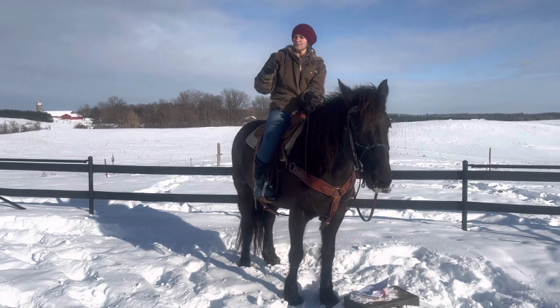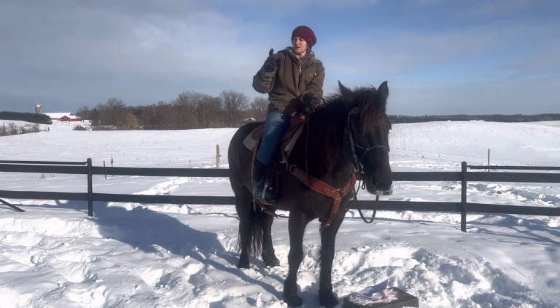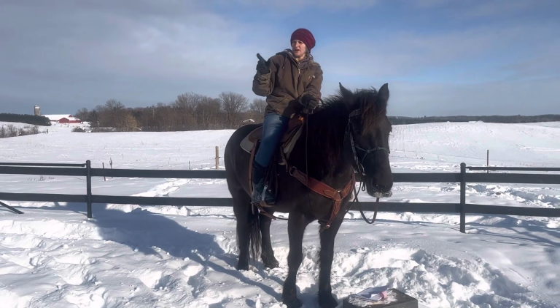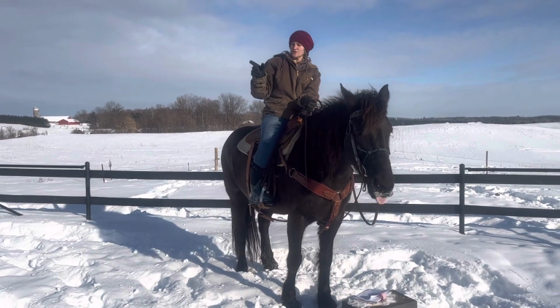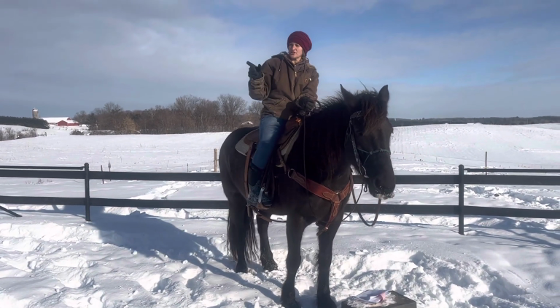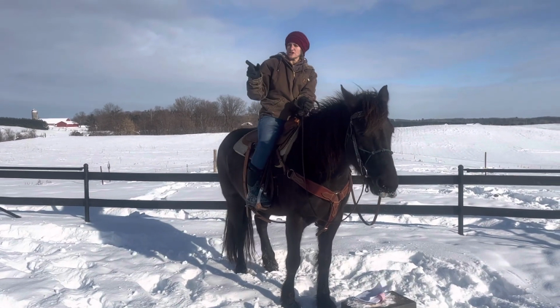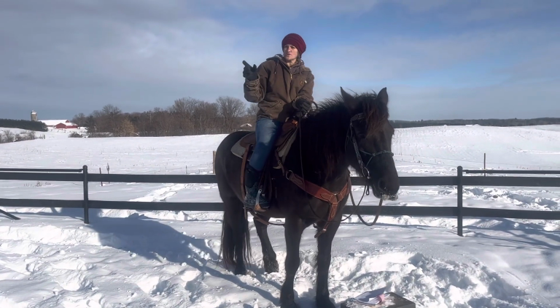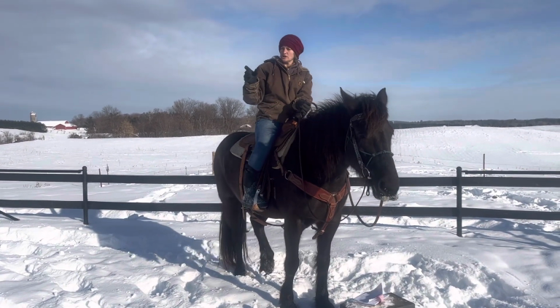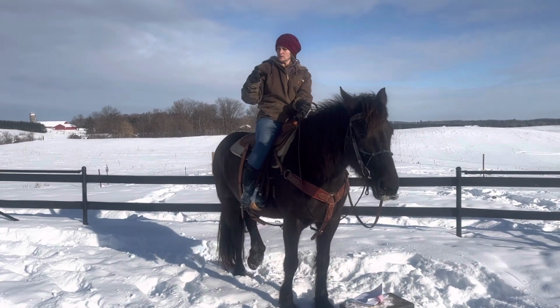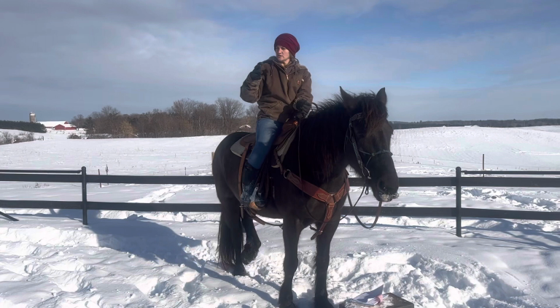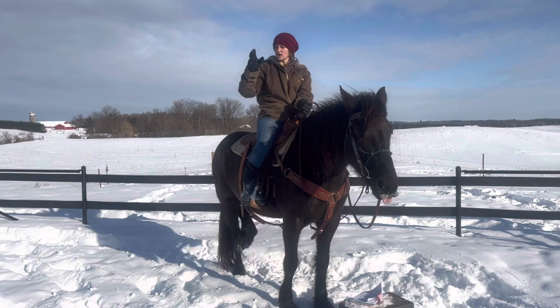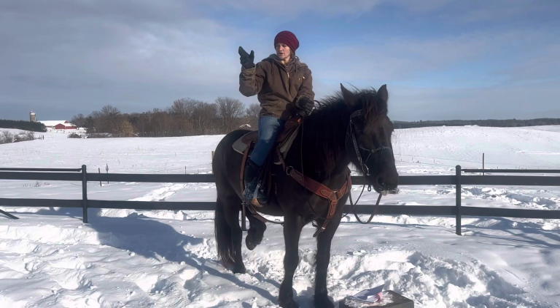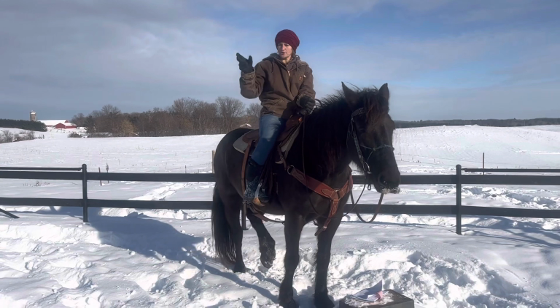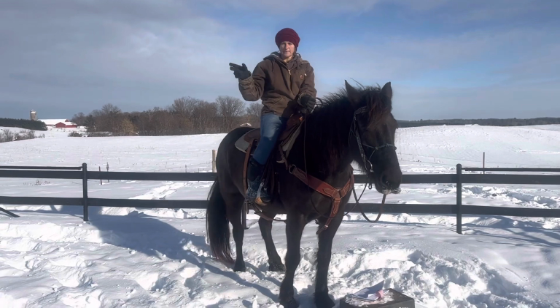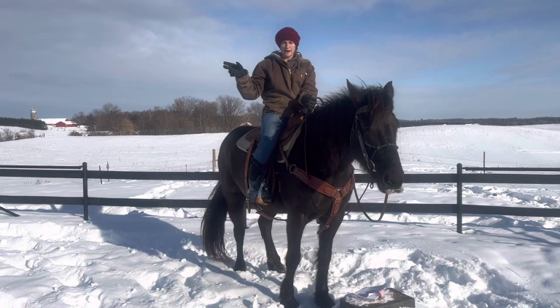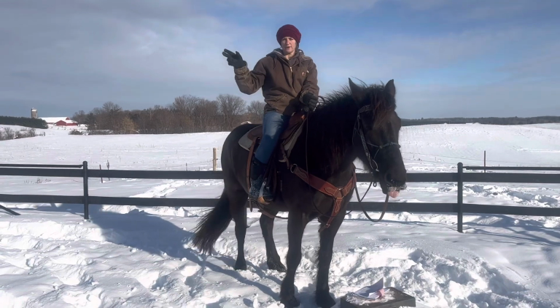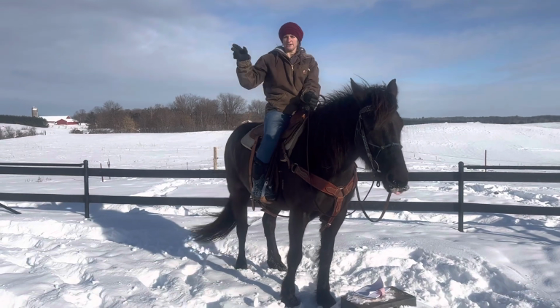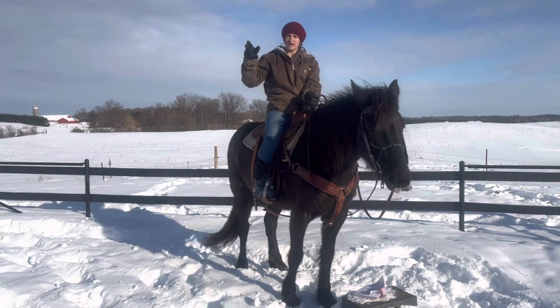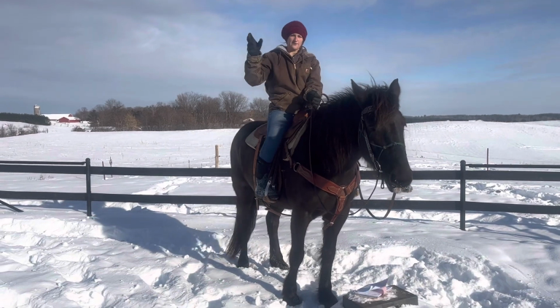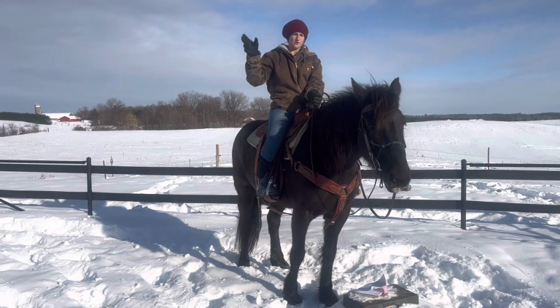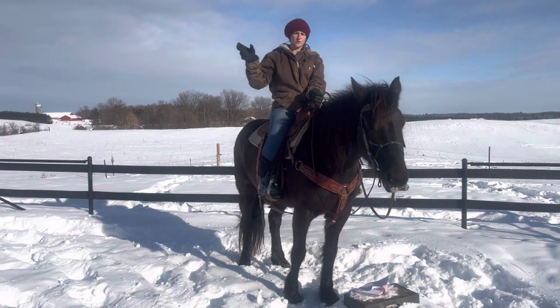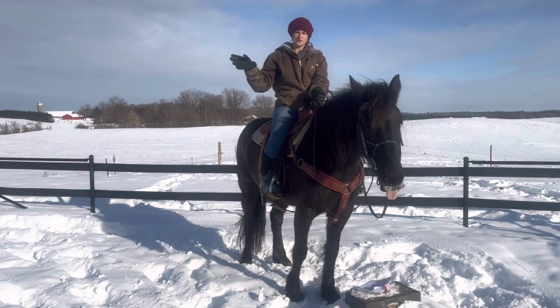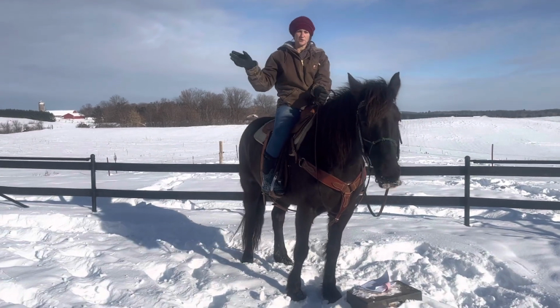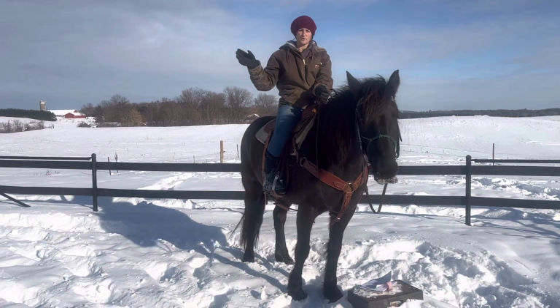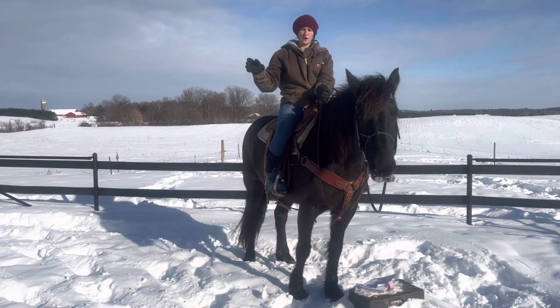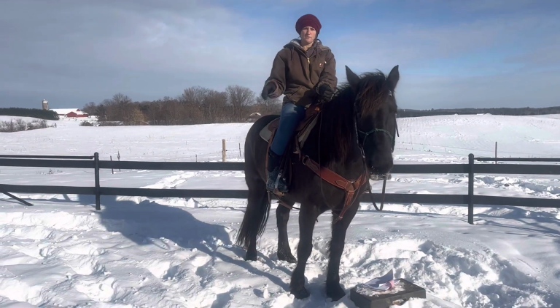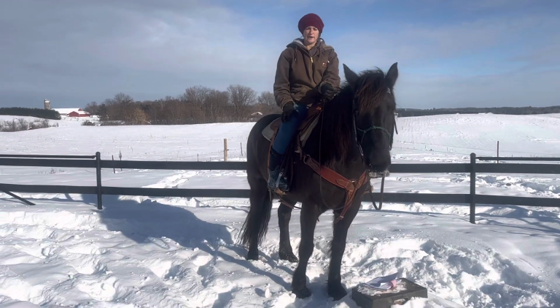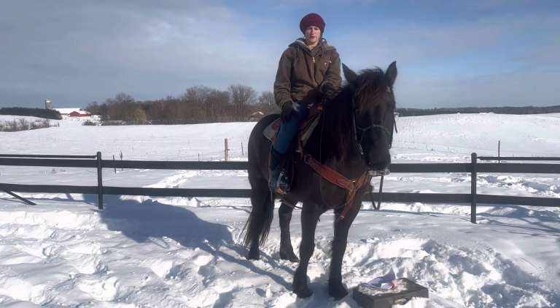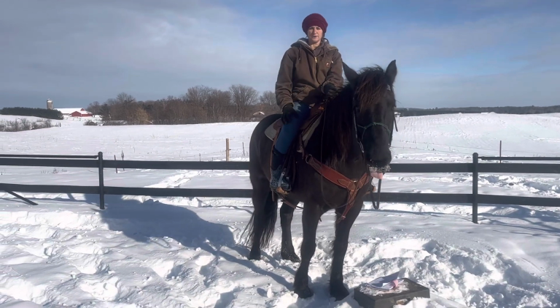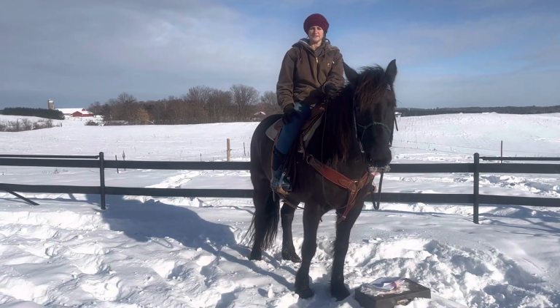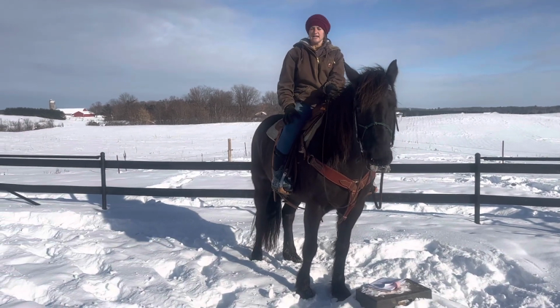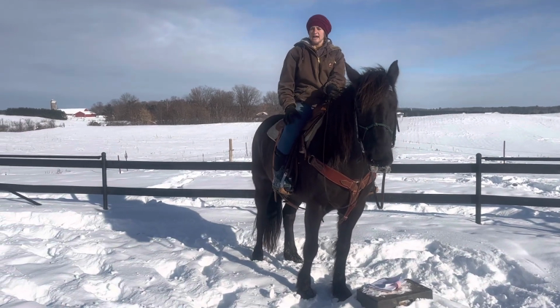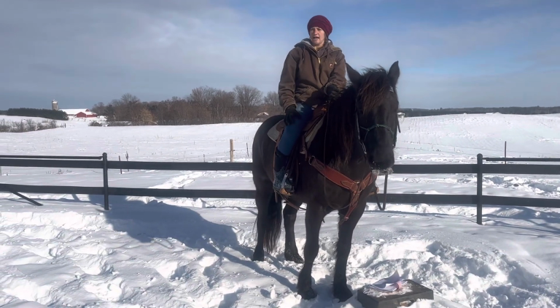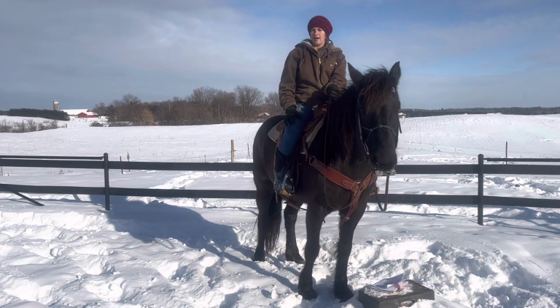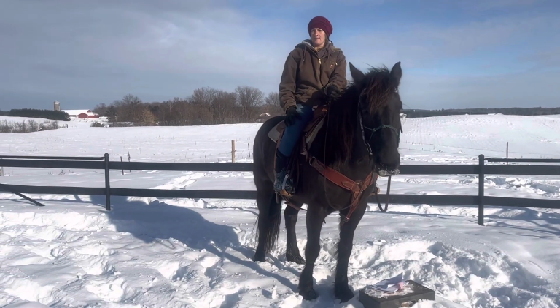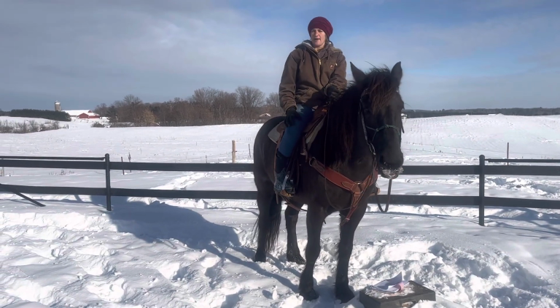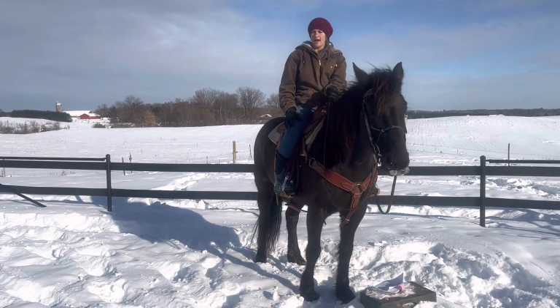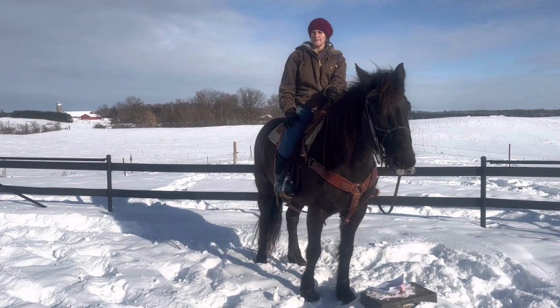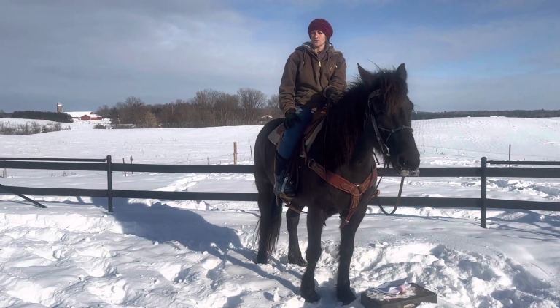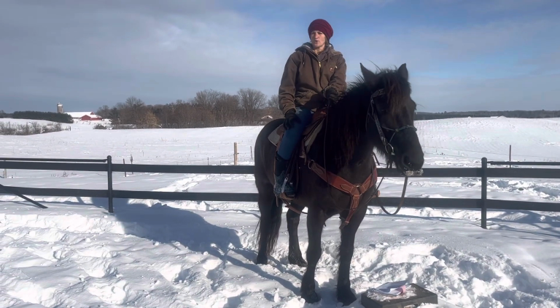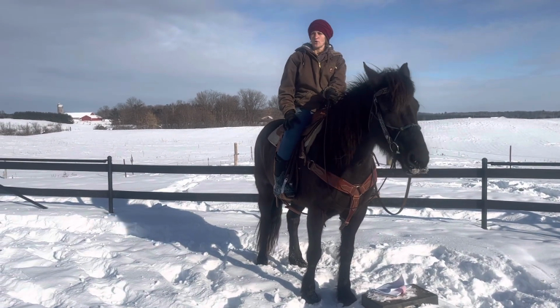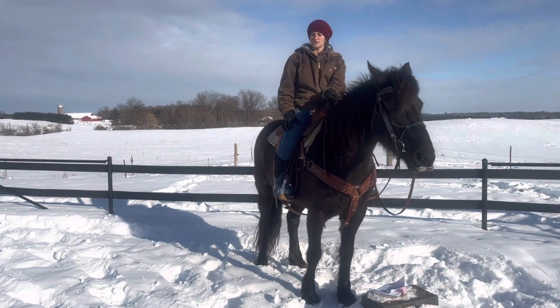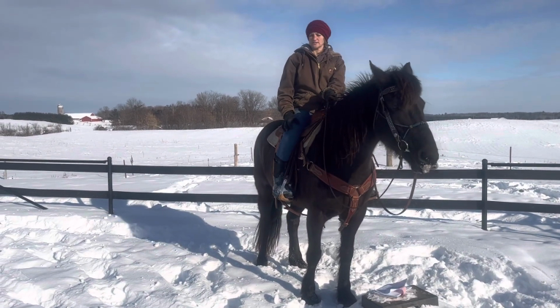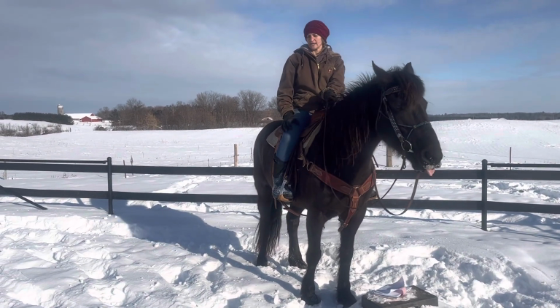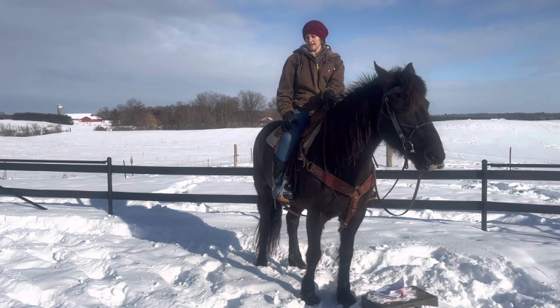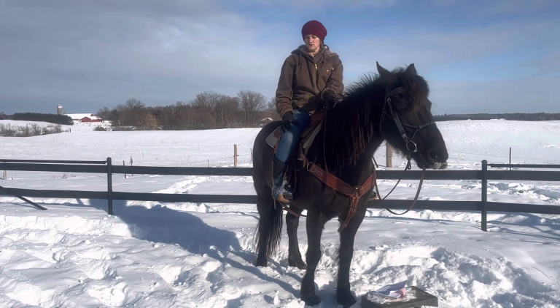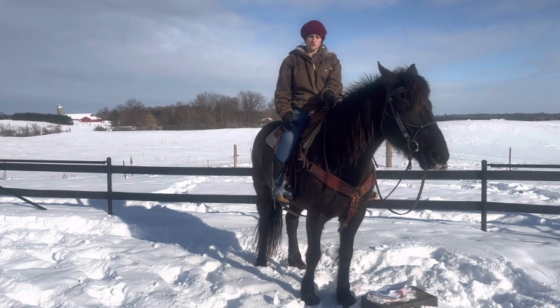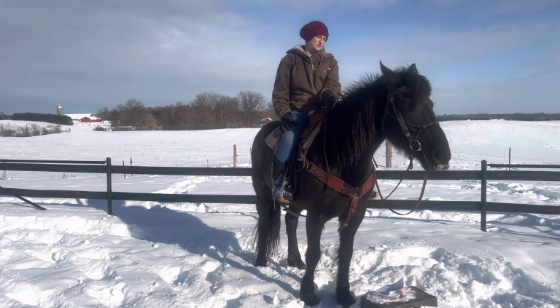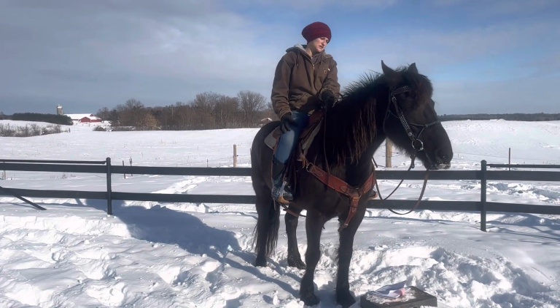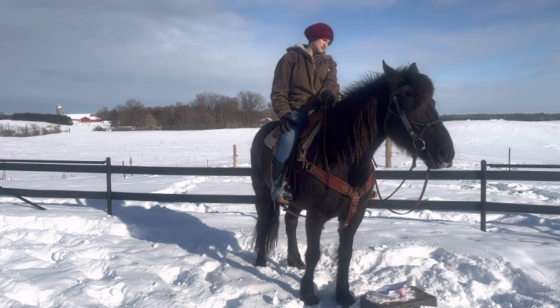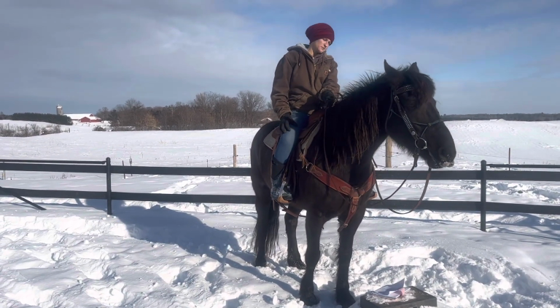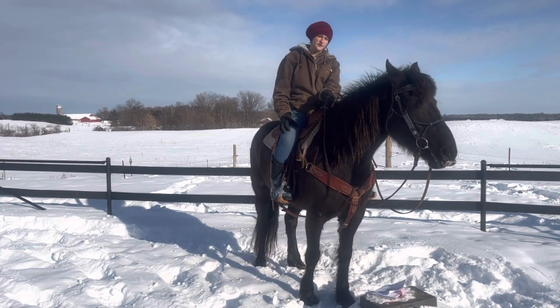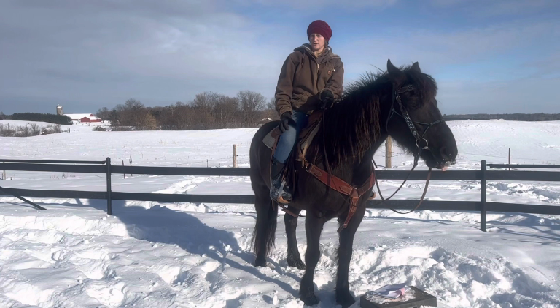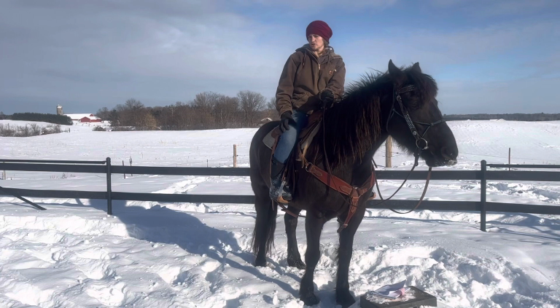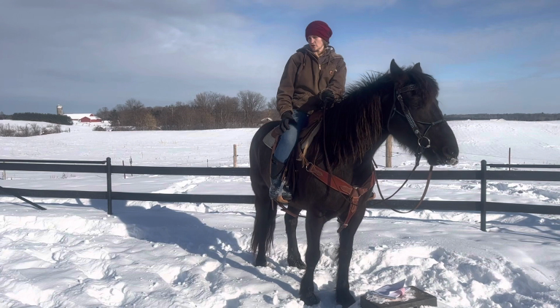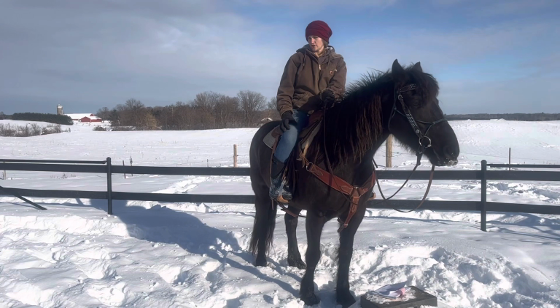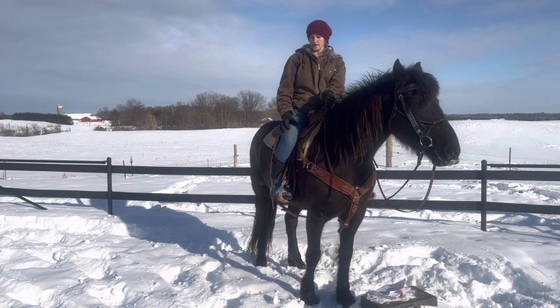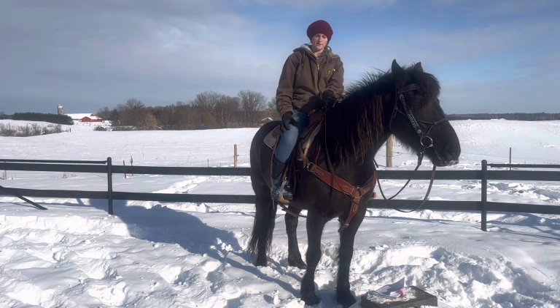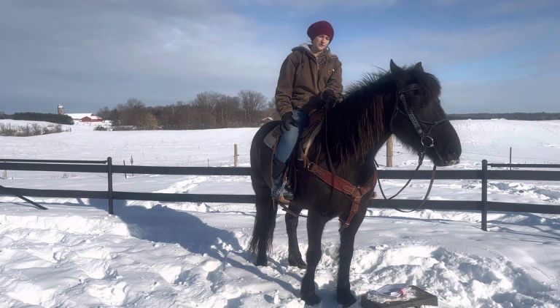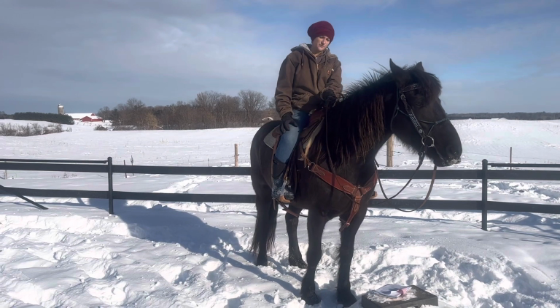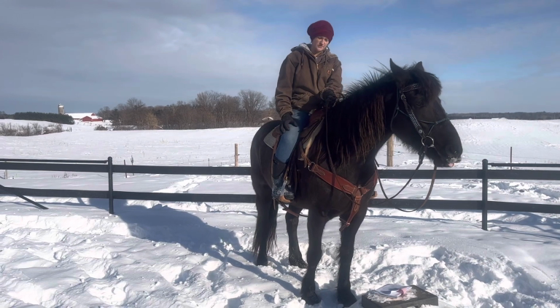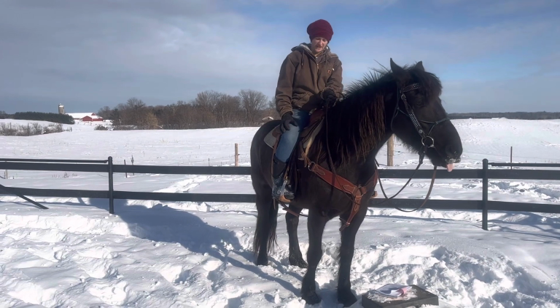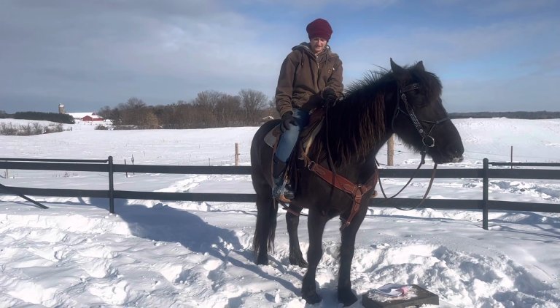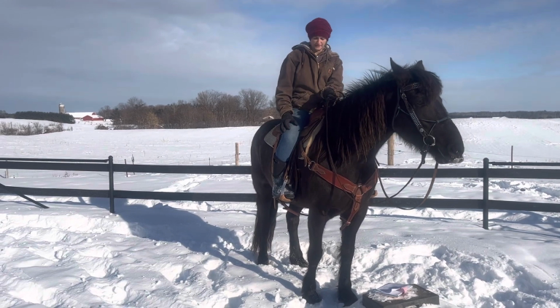In our arena, we'll take her down and have her work left and right through the poles. Another thing you can use are your barrels — have your horse go around barrels, doing things where they're turning and flexing.